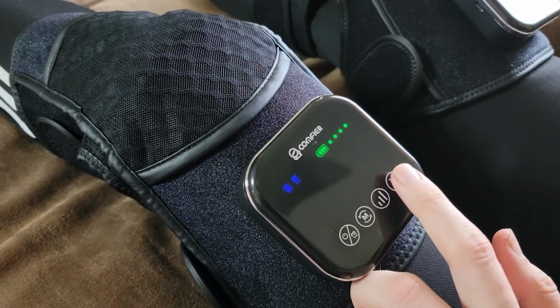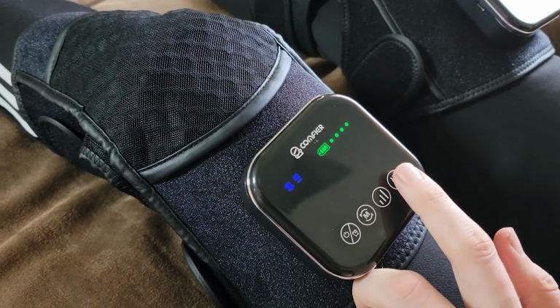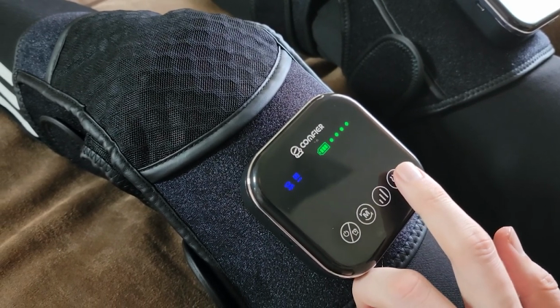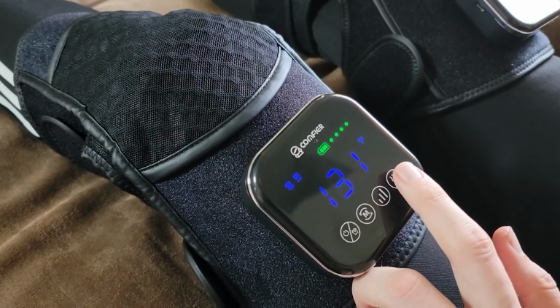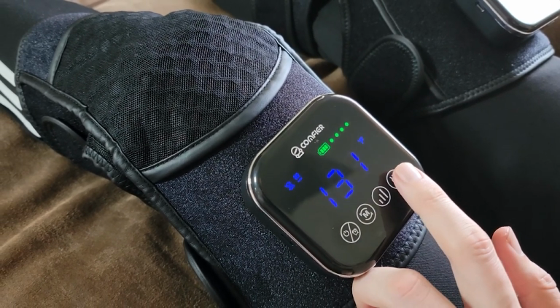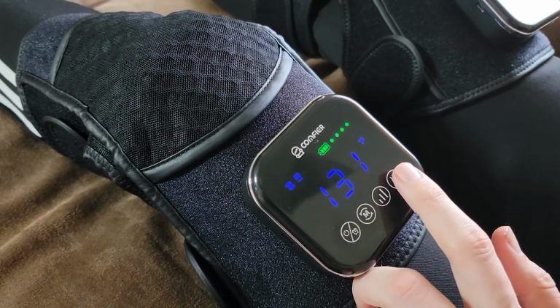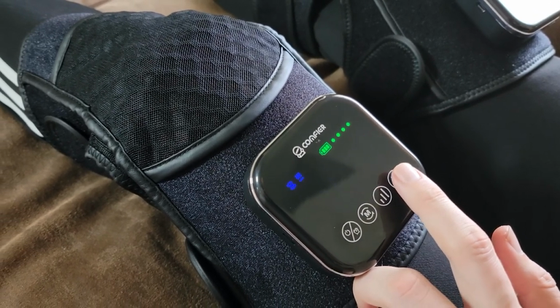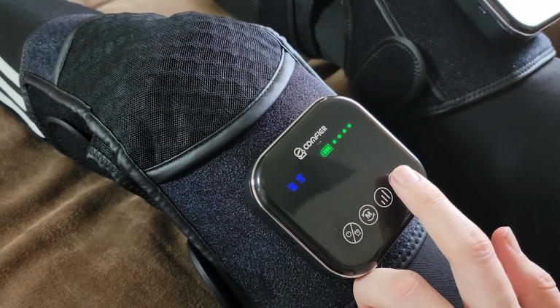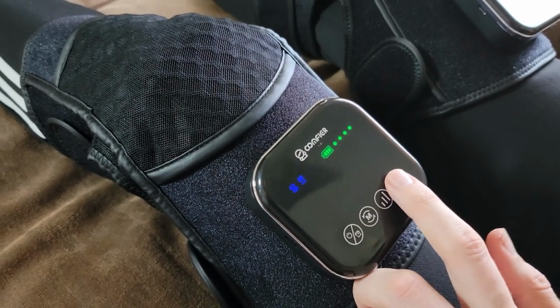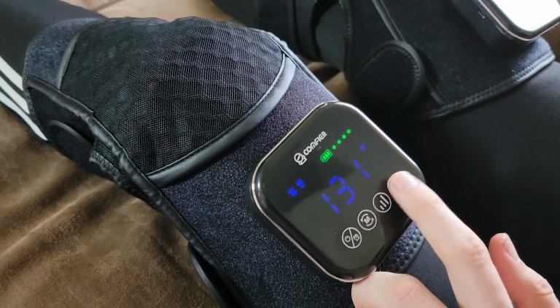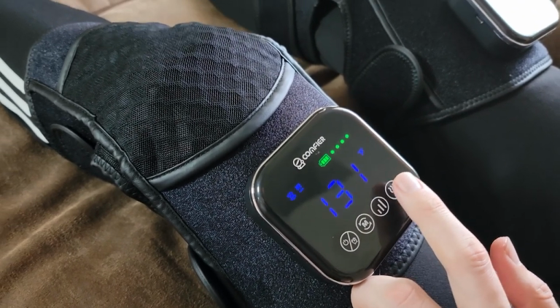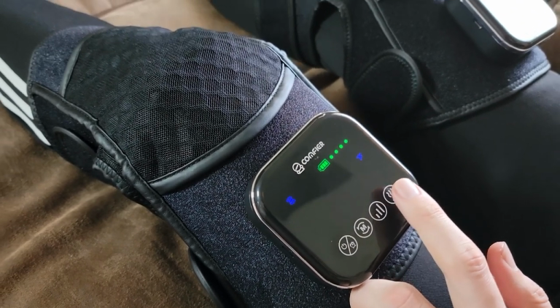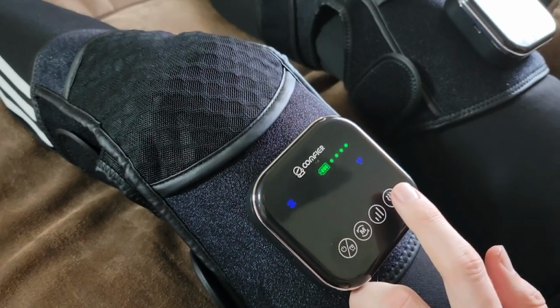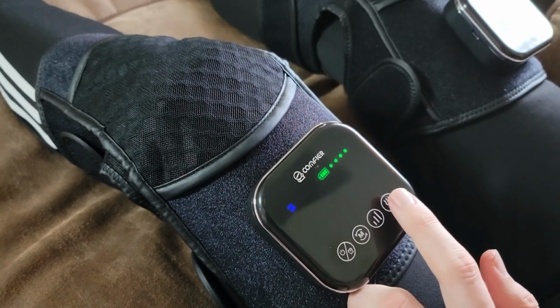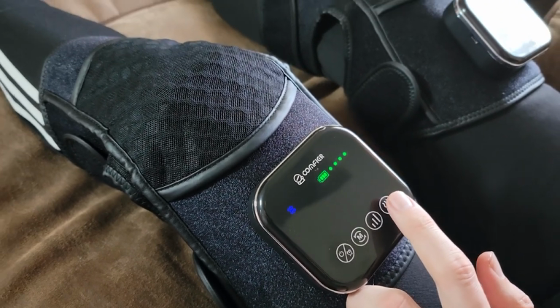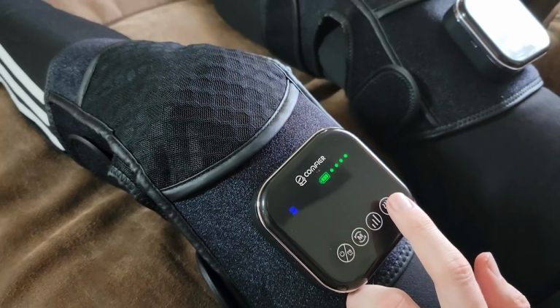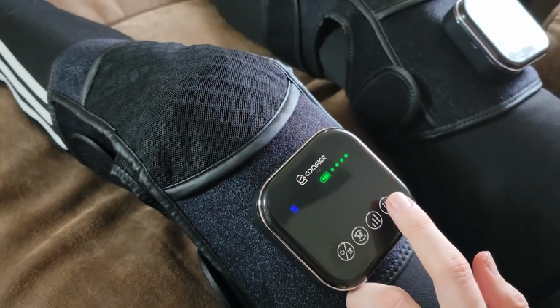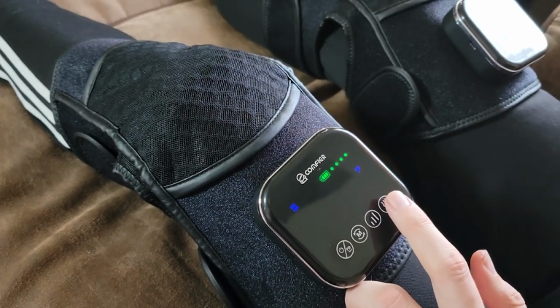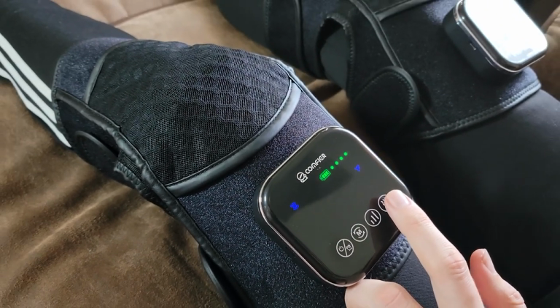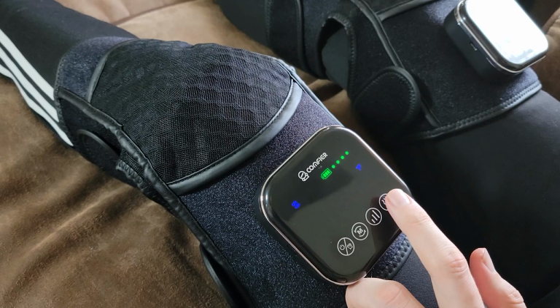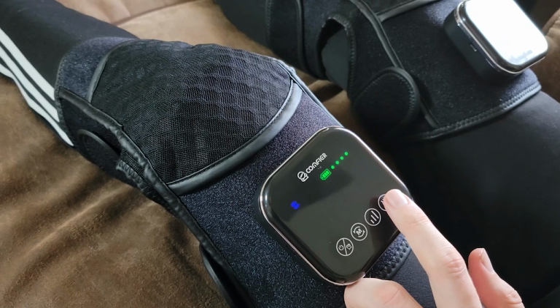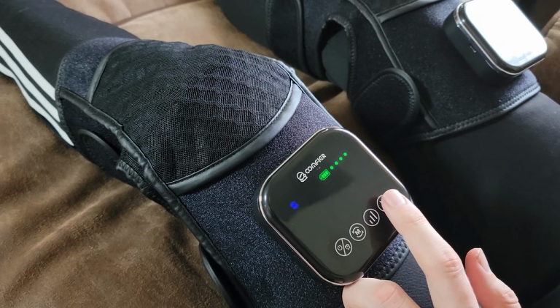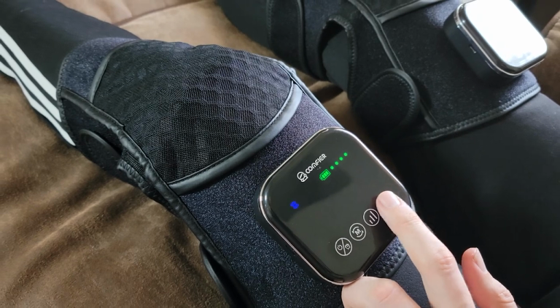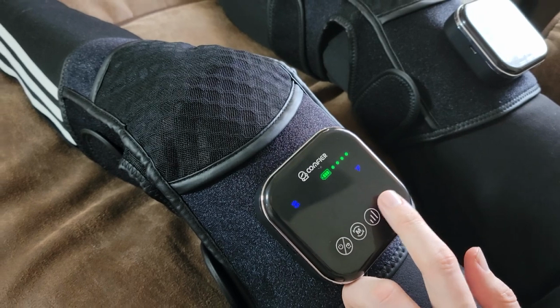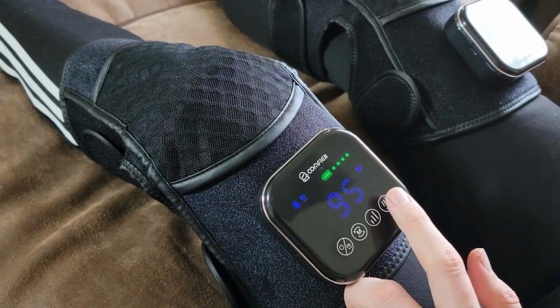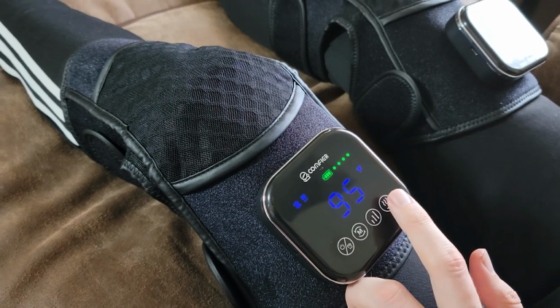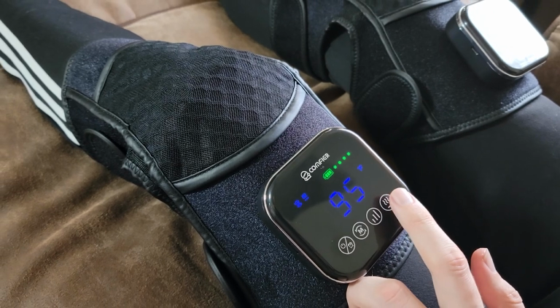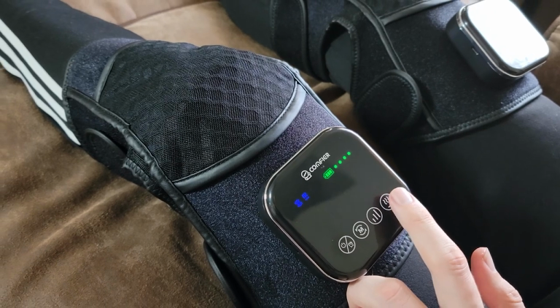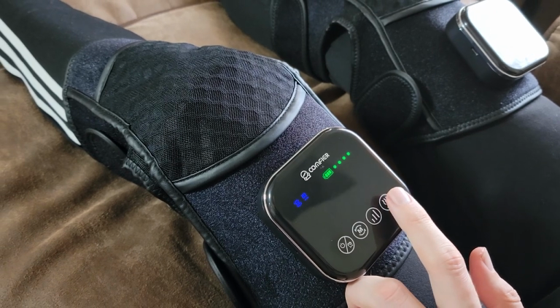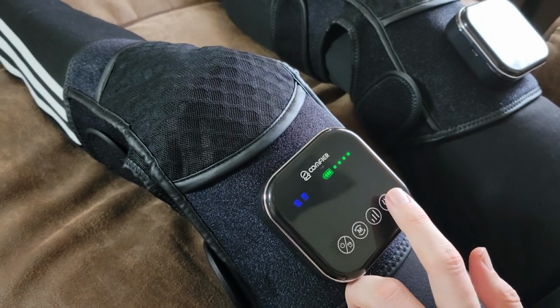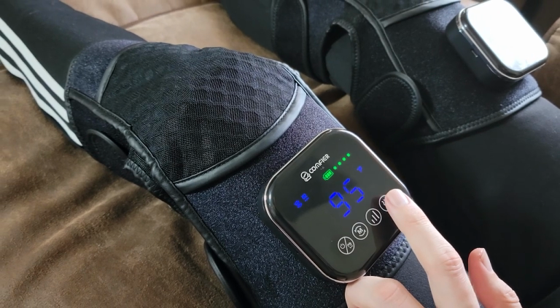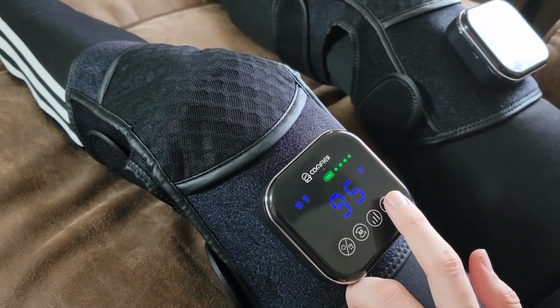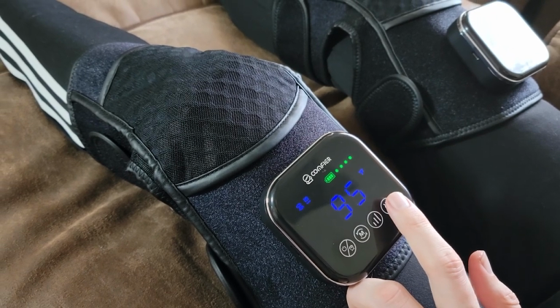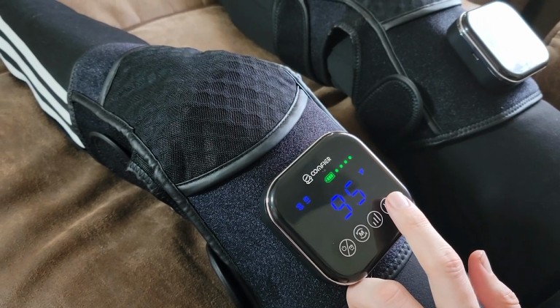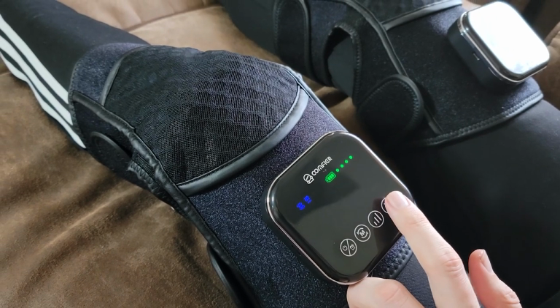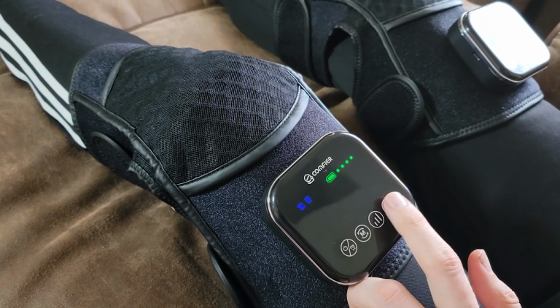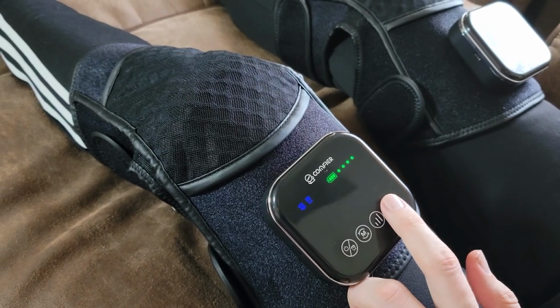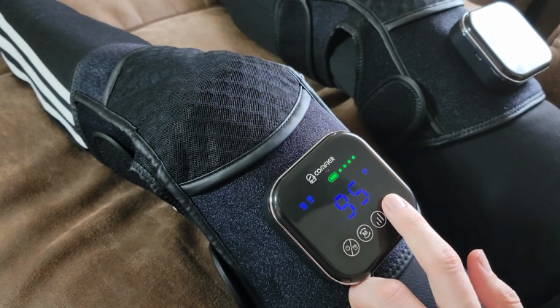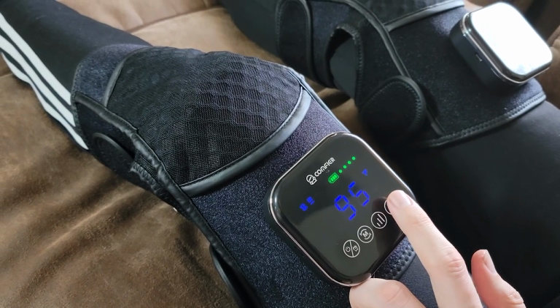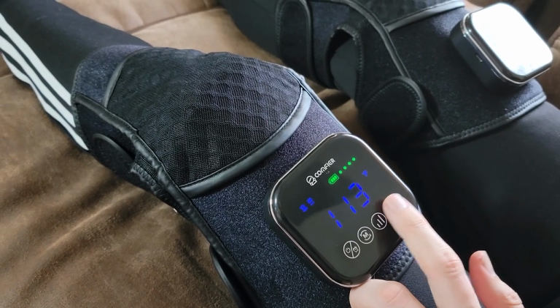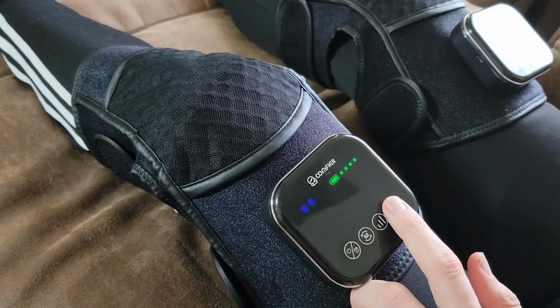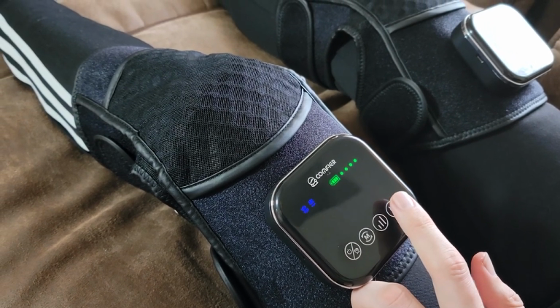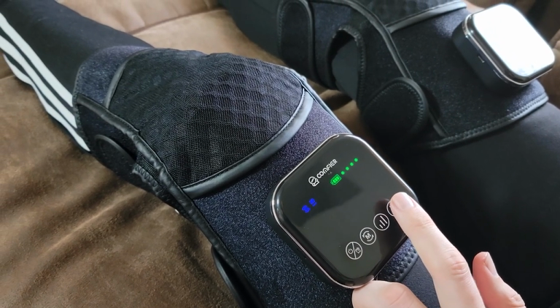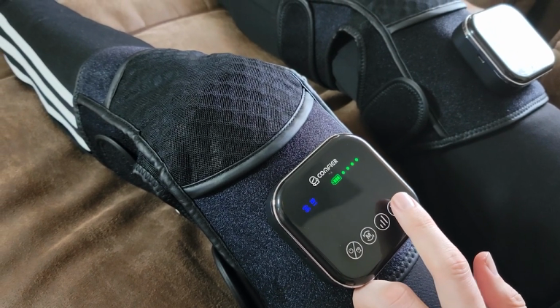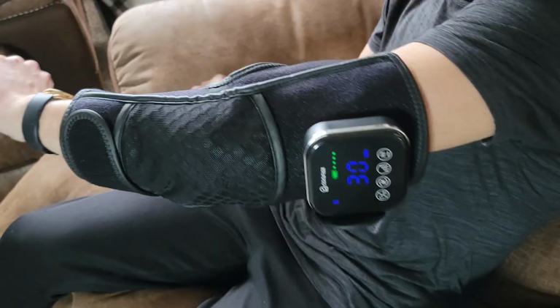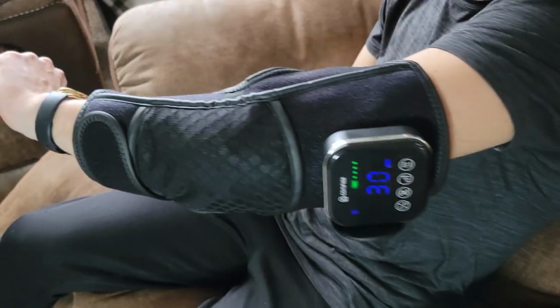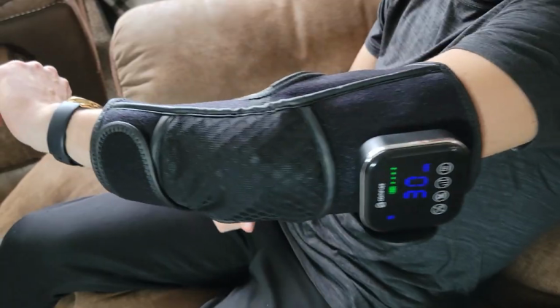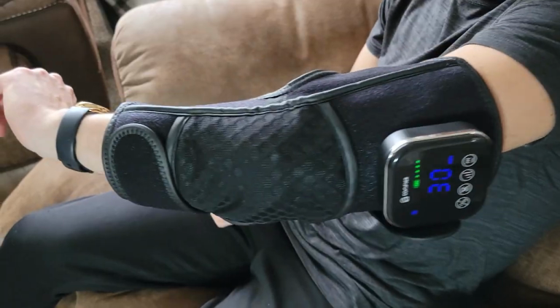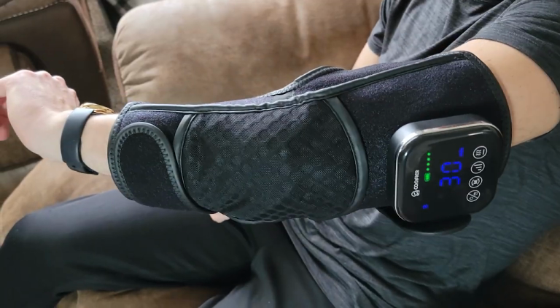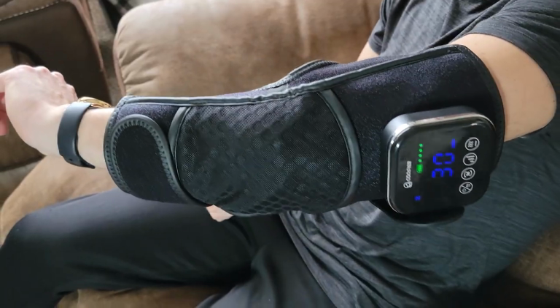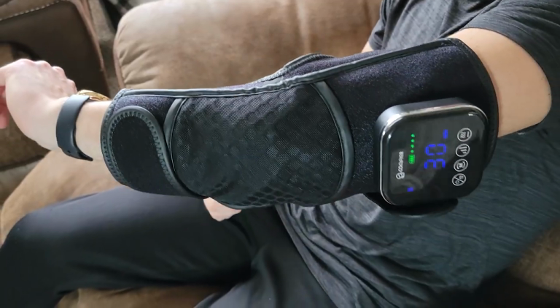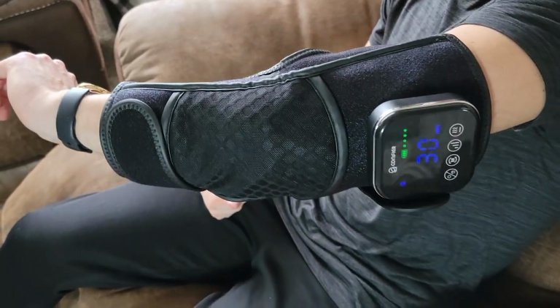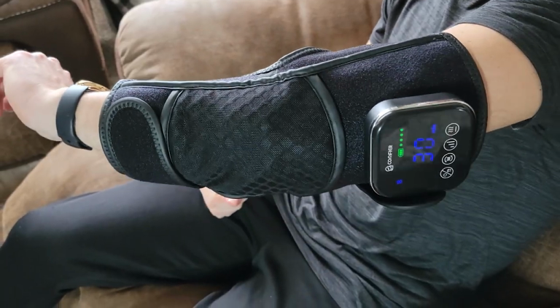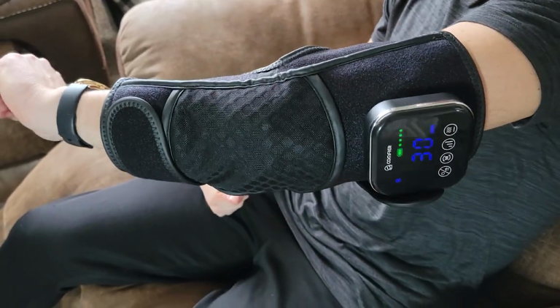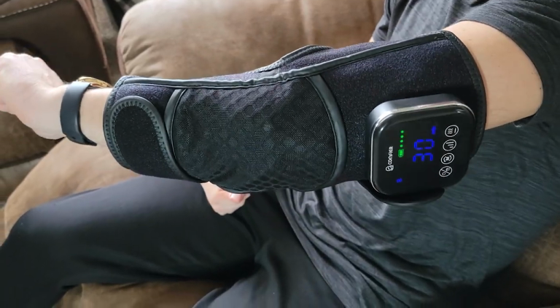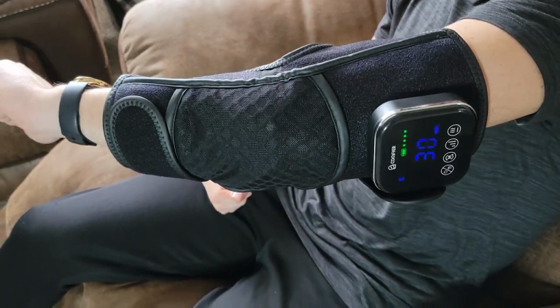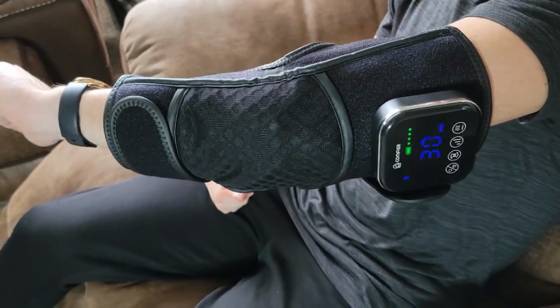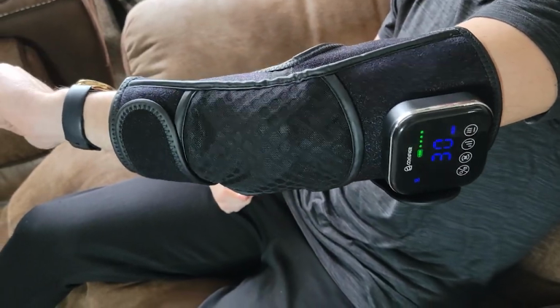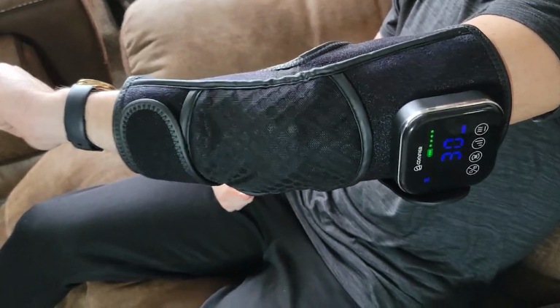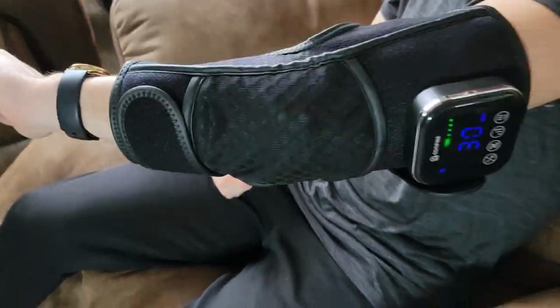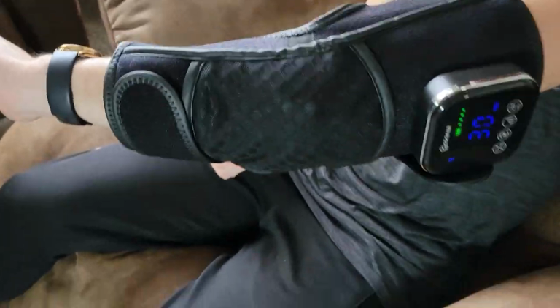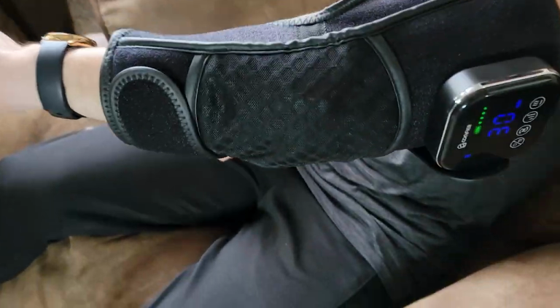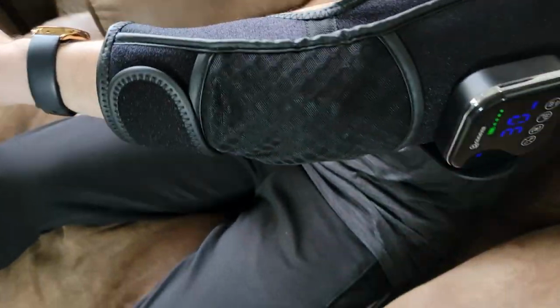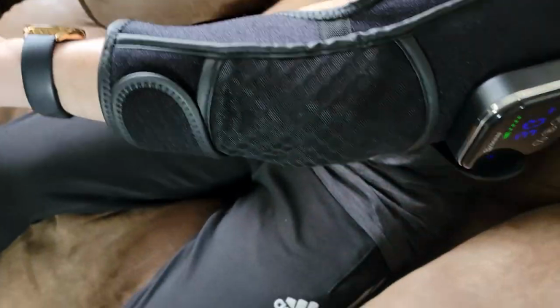It also has a timer you can set. What I like about this is it's multi-use — you can use it on your knee, elbow, or shoulder with the extension strap.